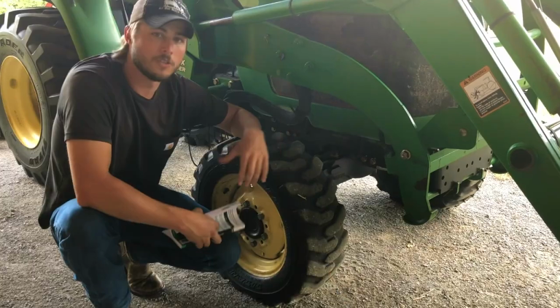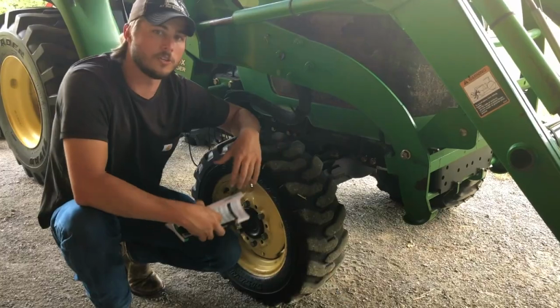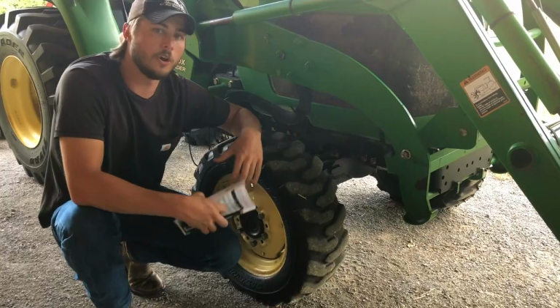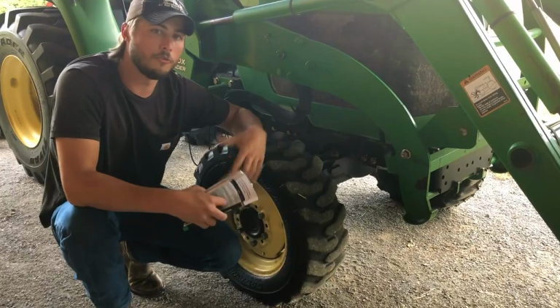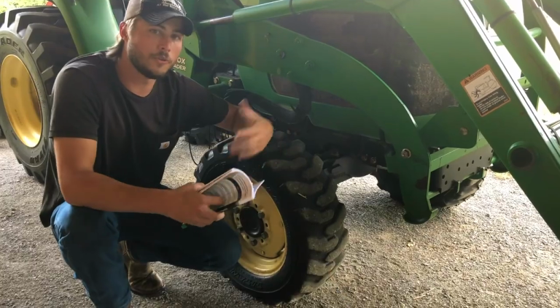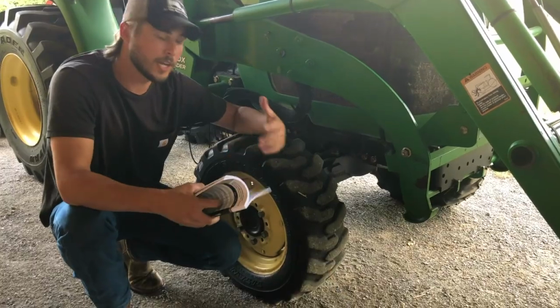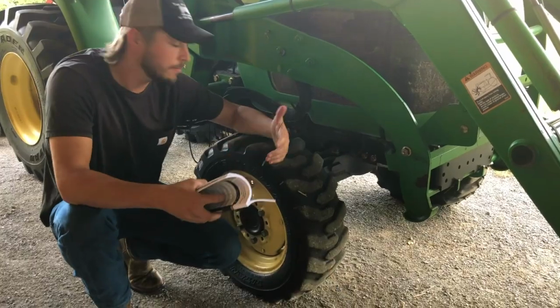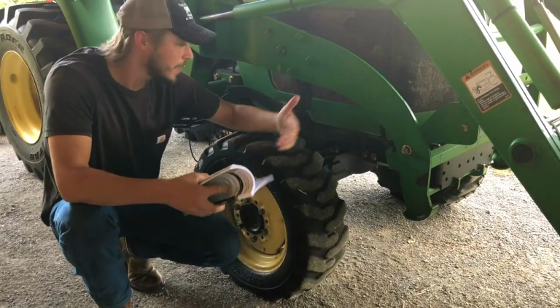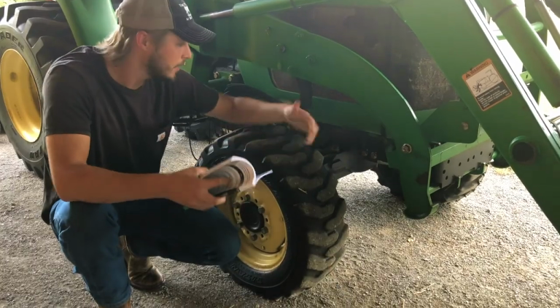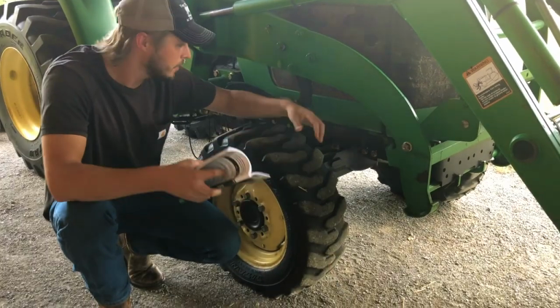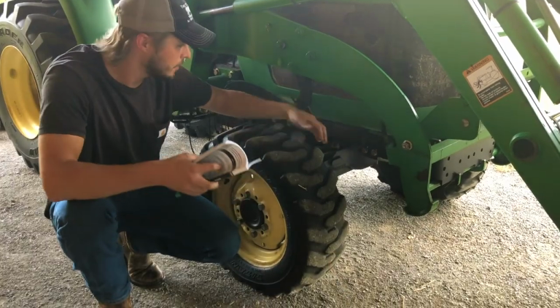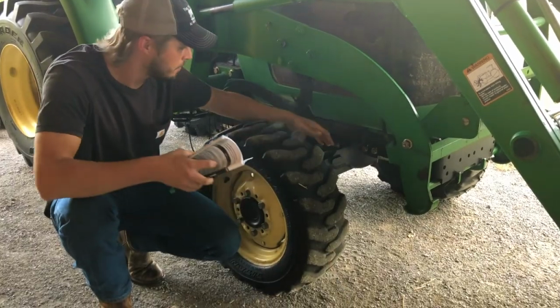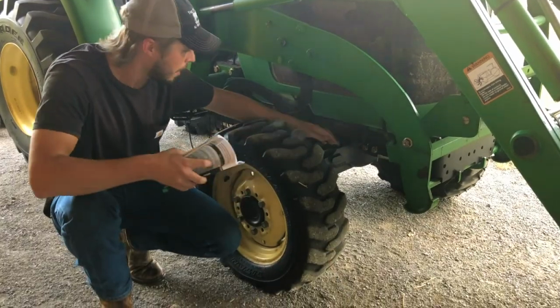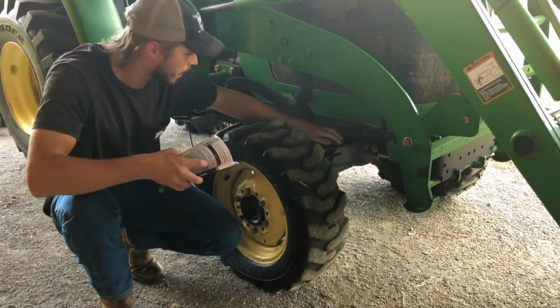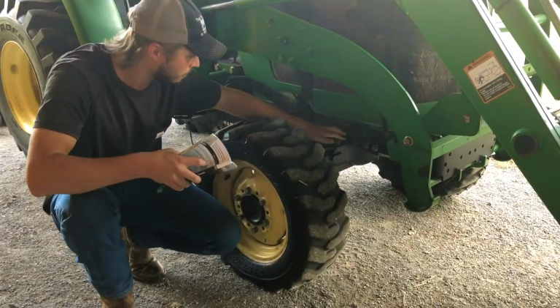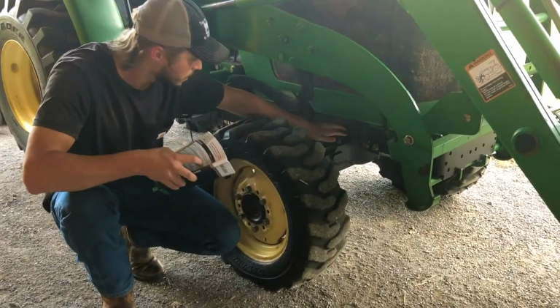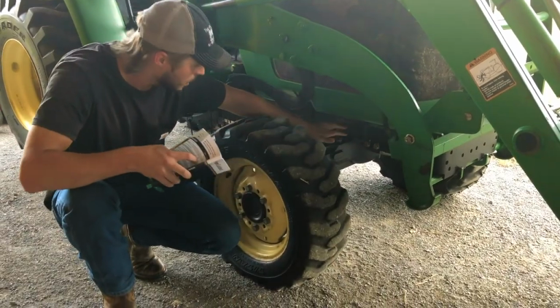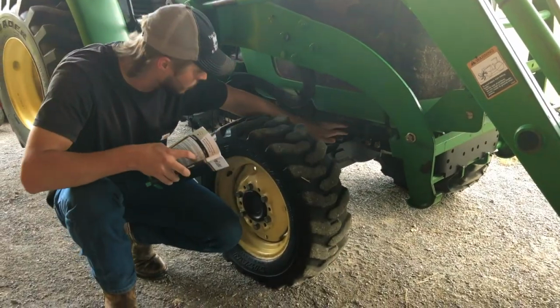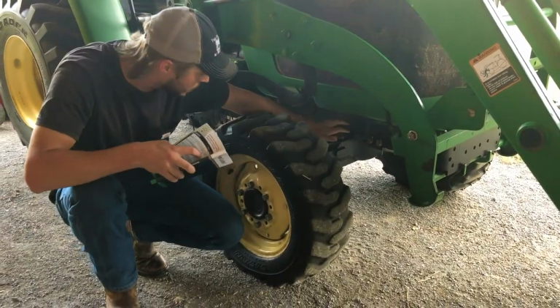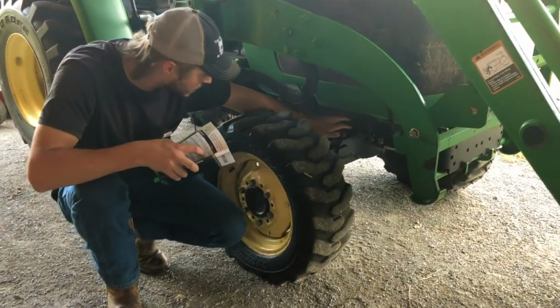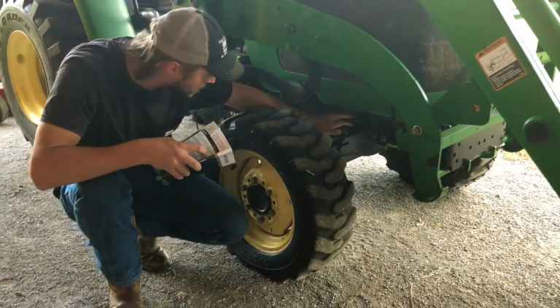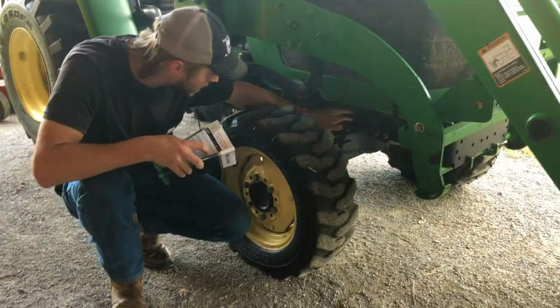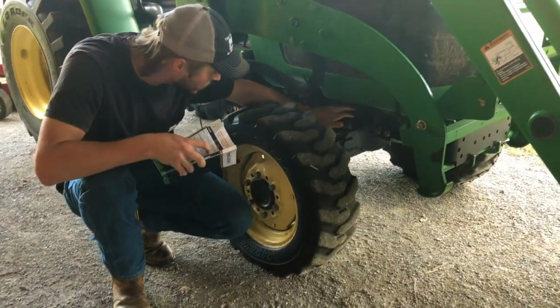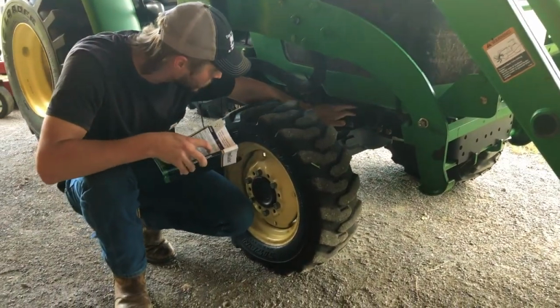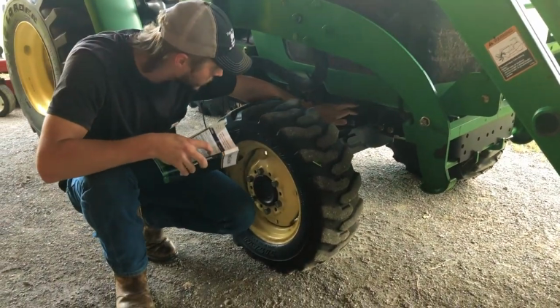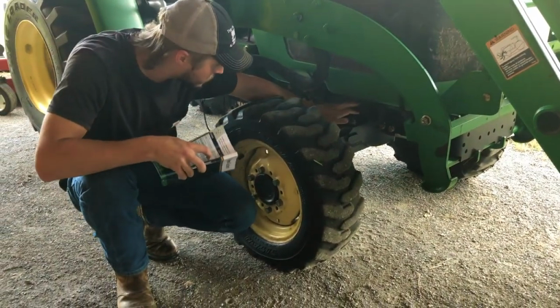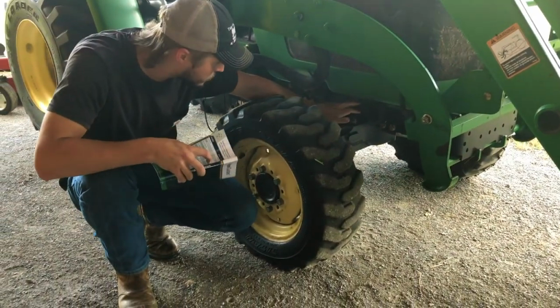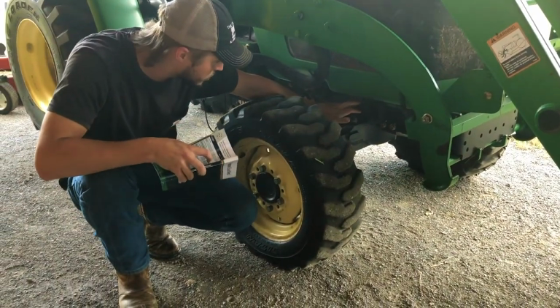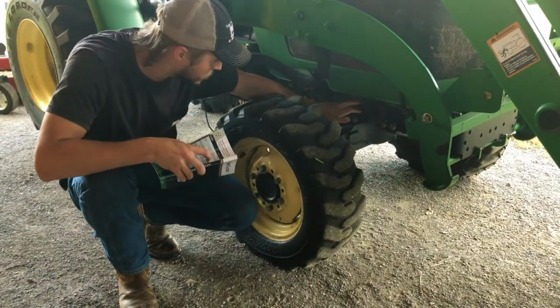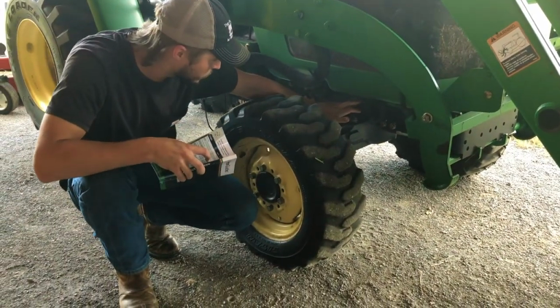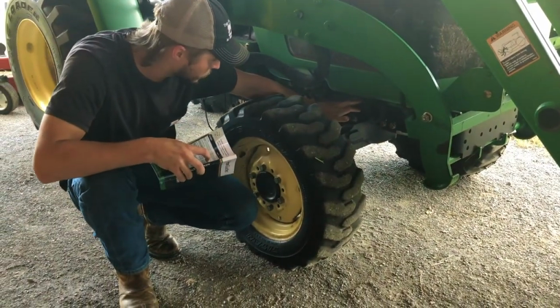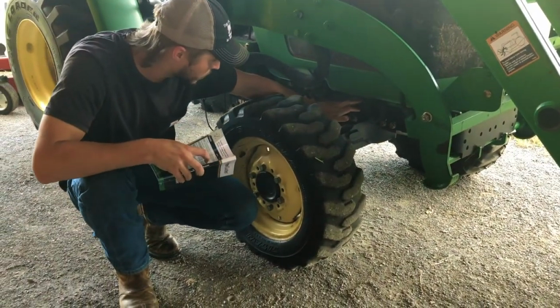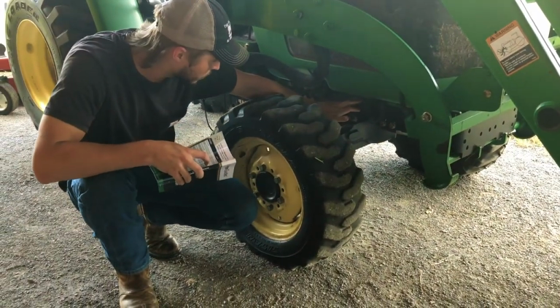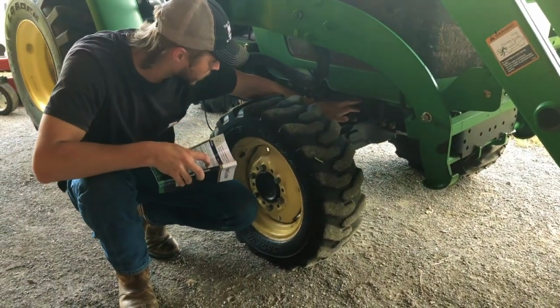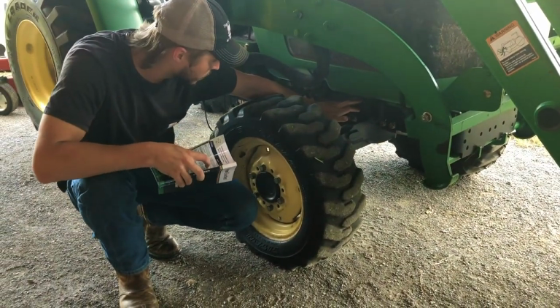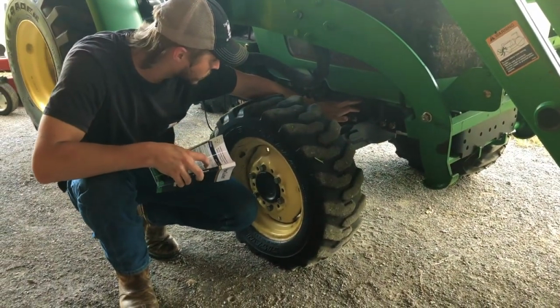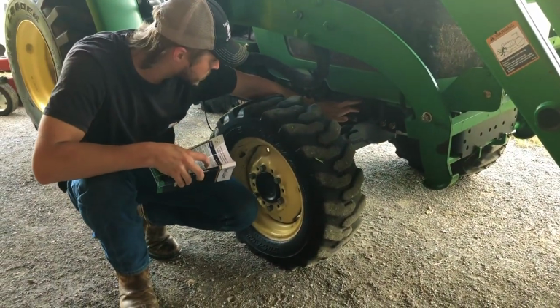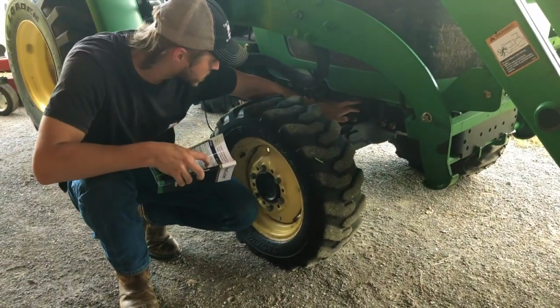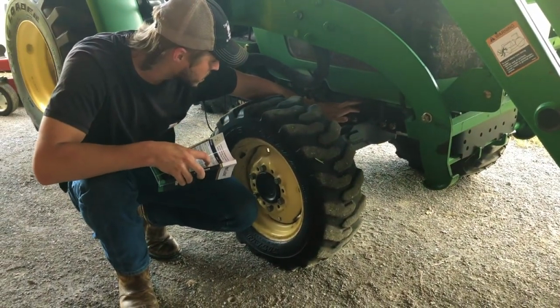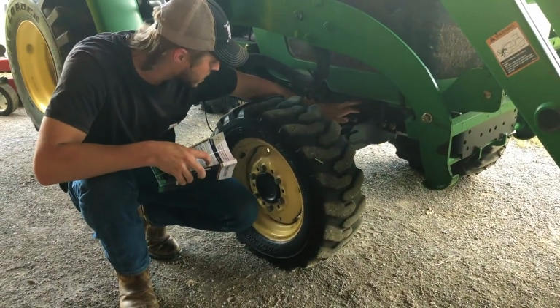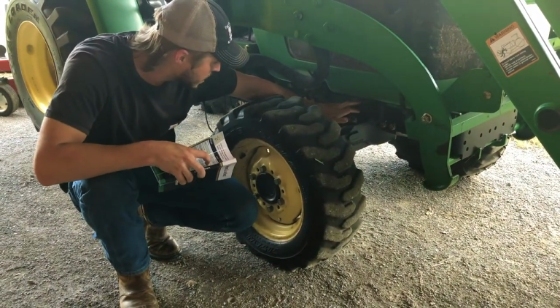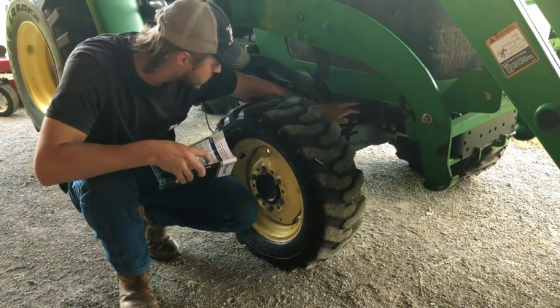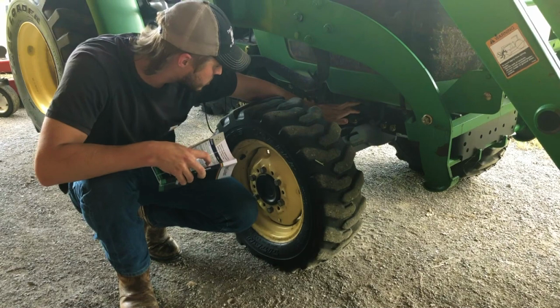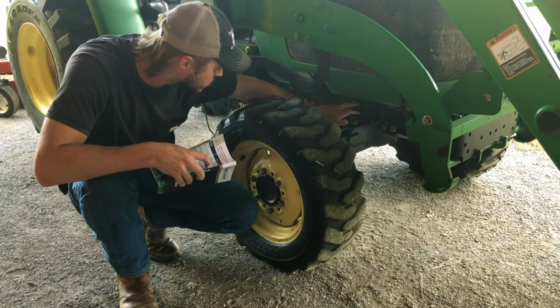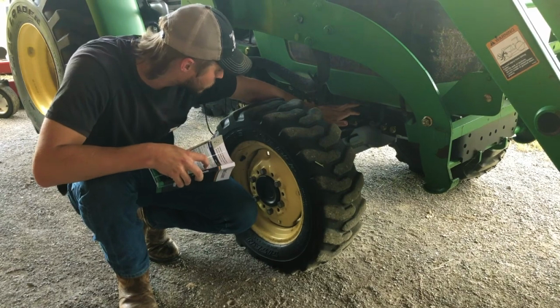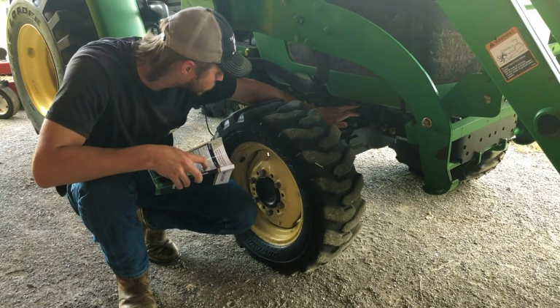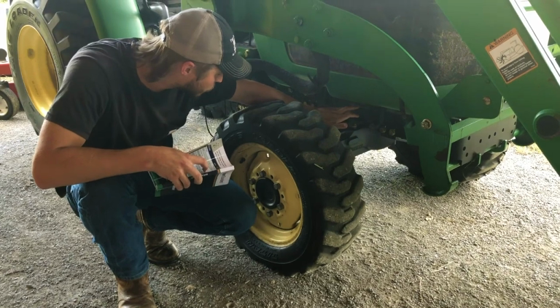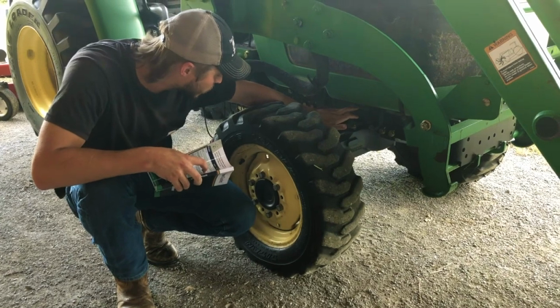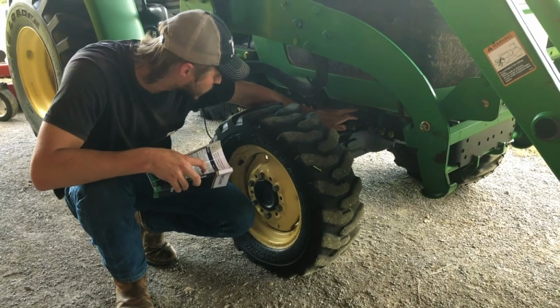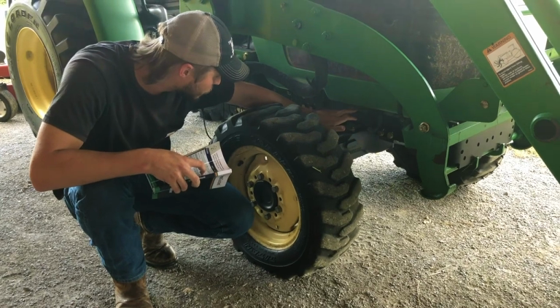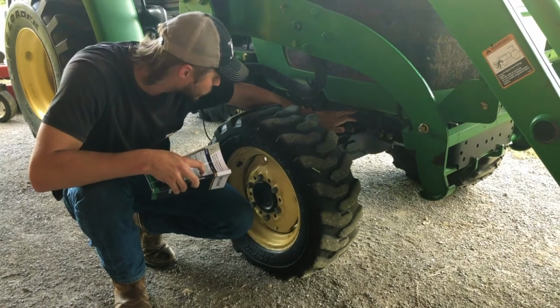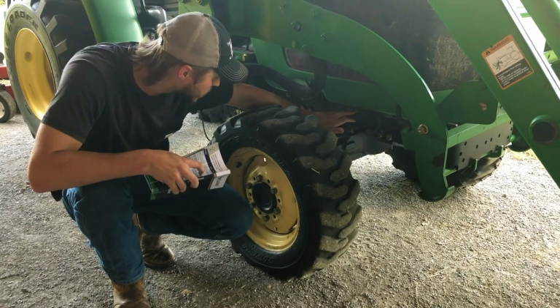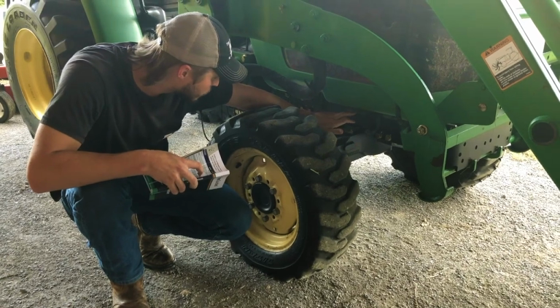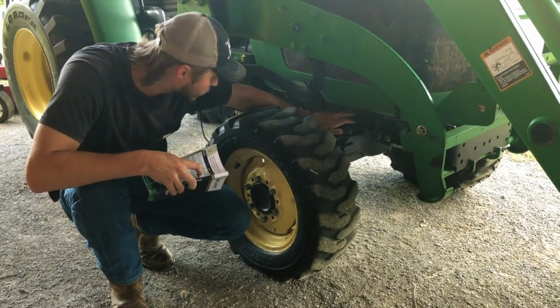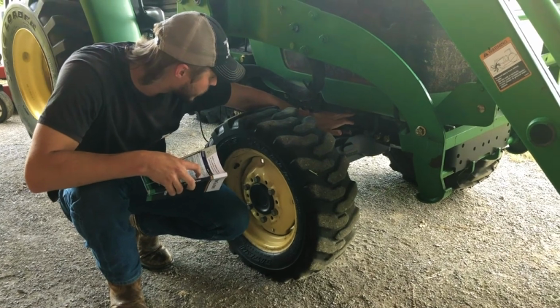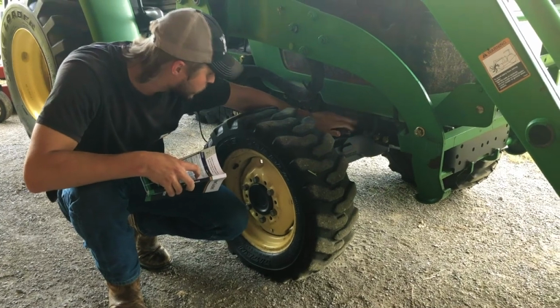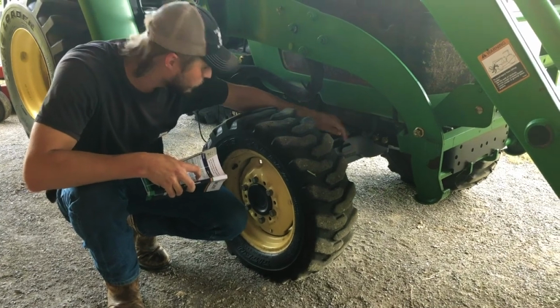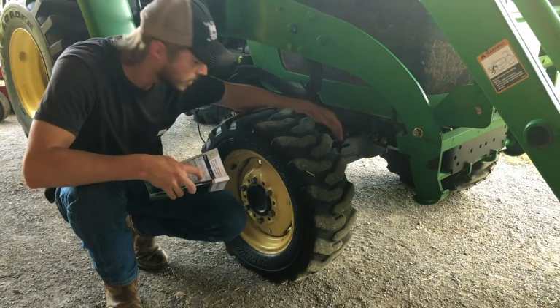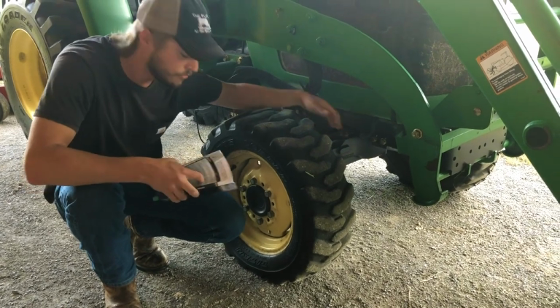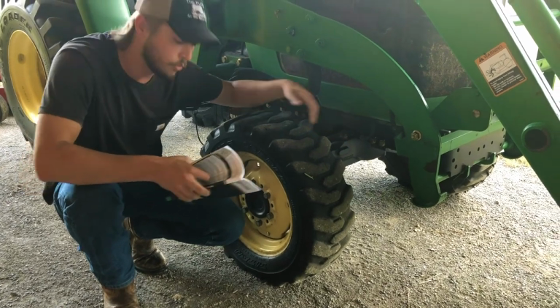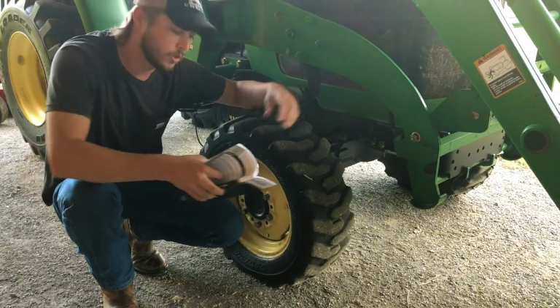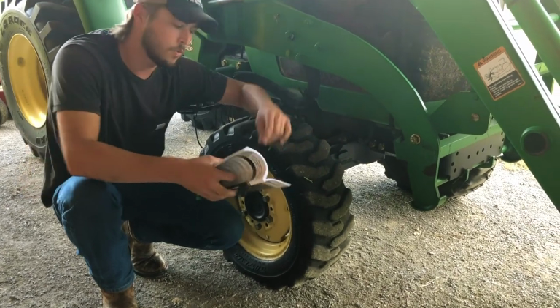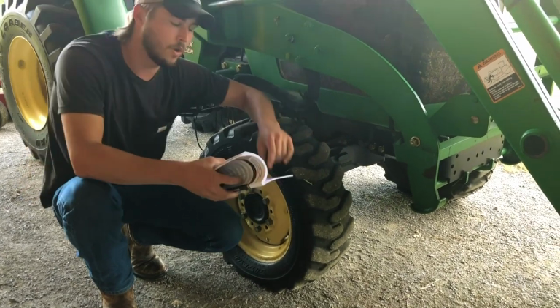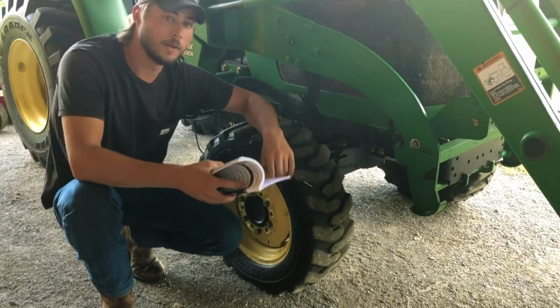If we come down here to the bottom and take a look at the serial number, we can see that it's 333341.